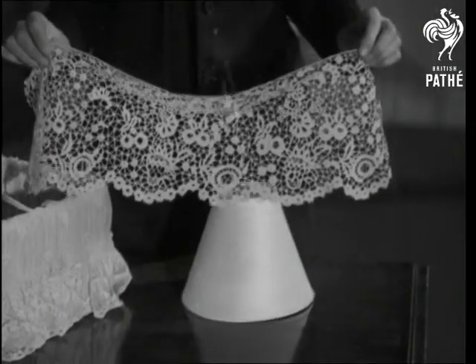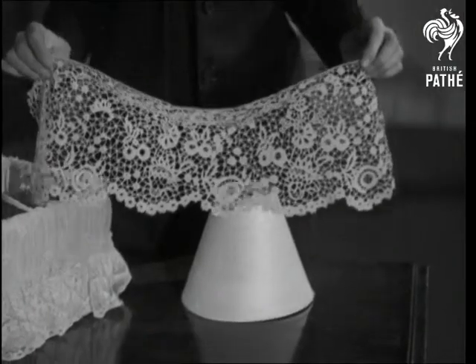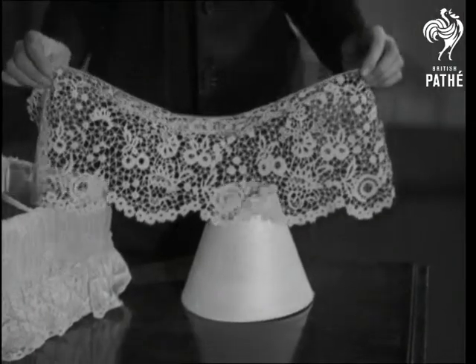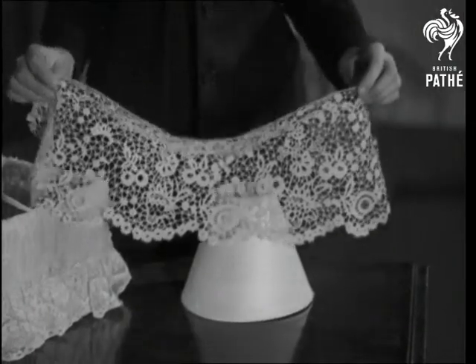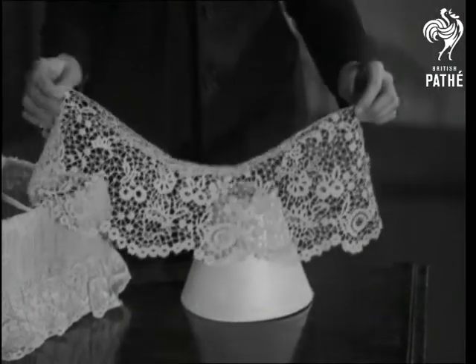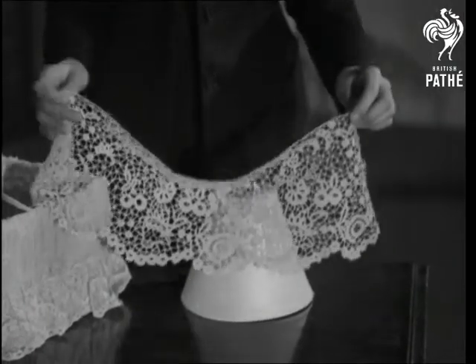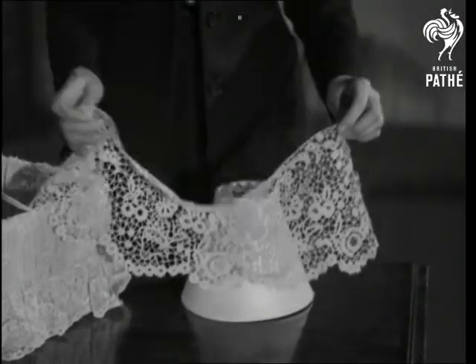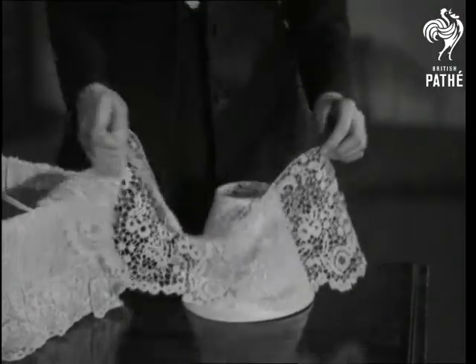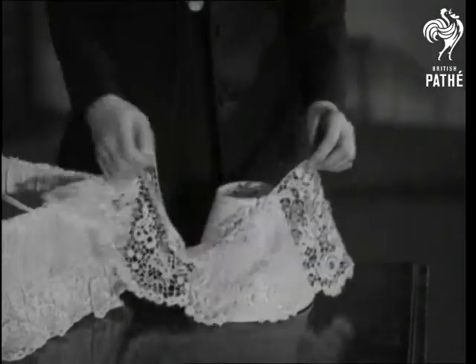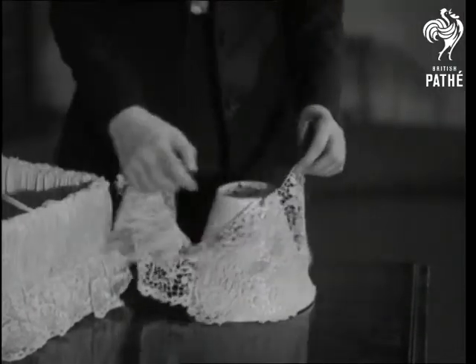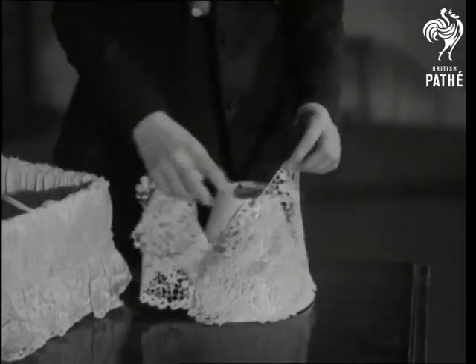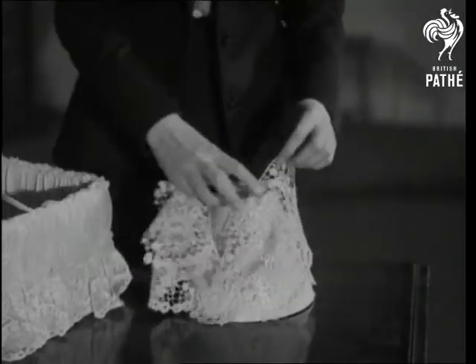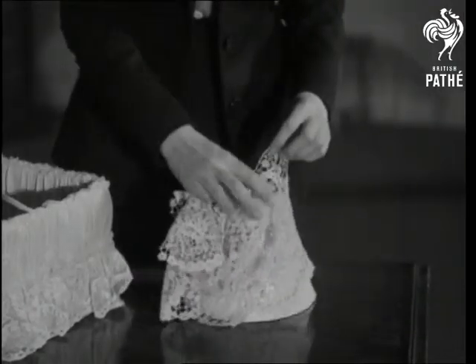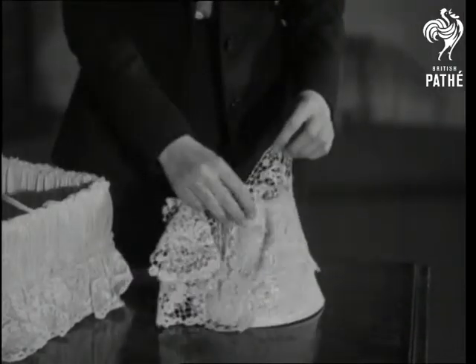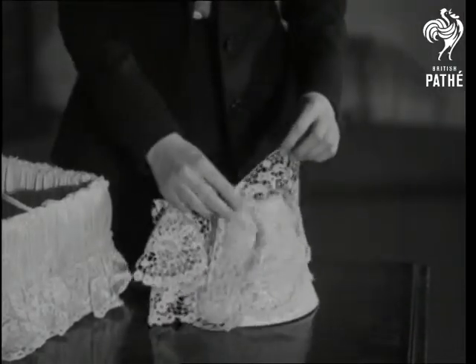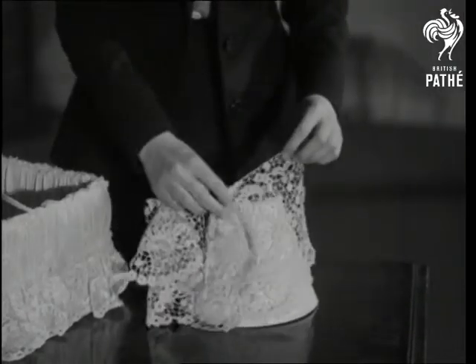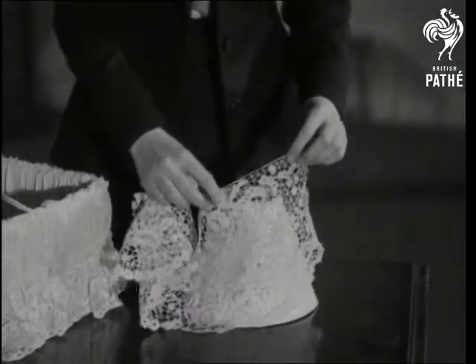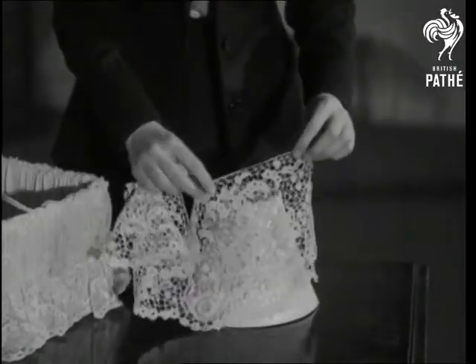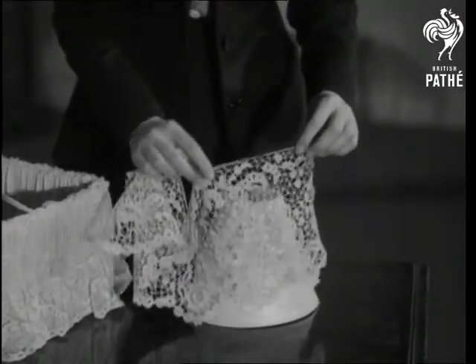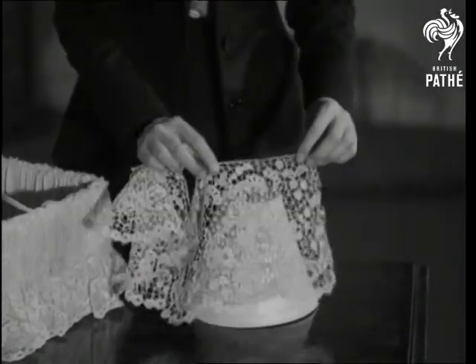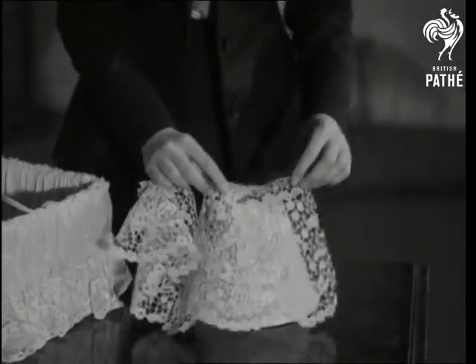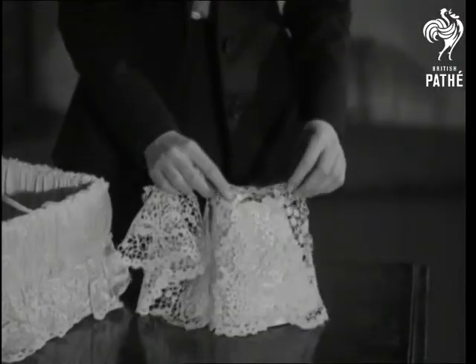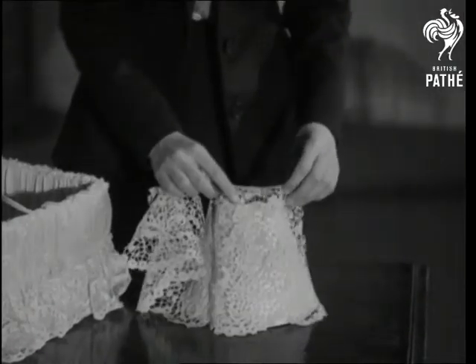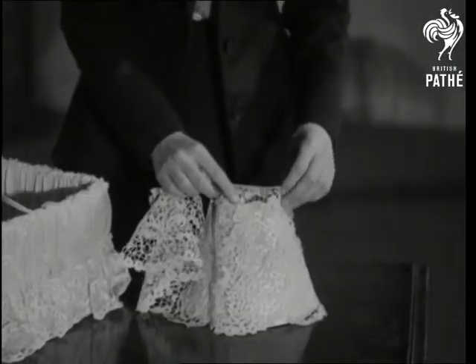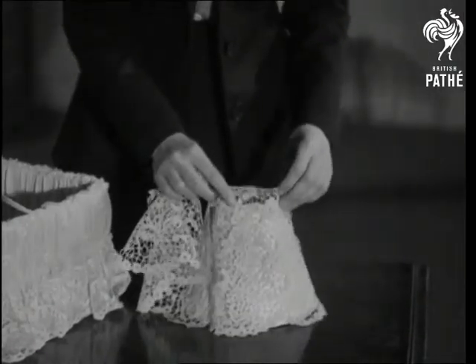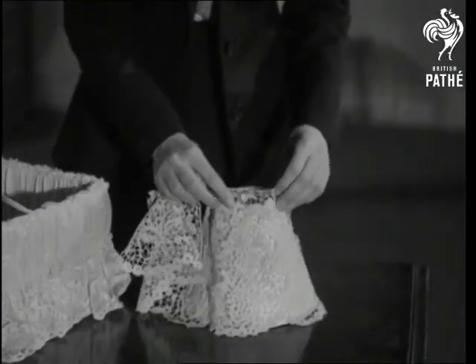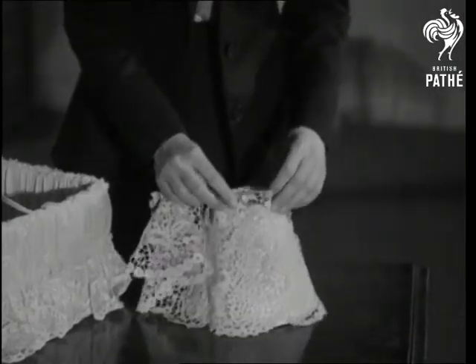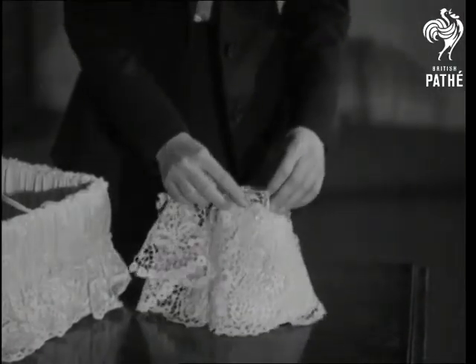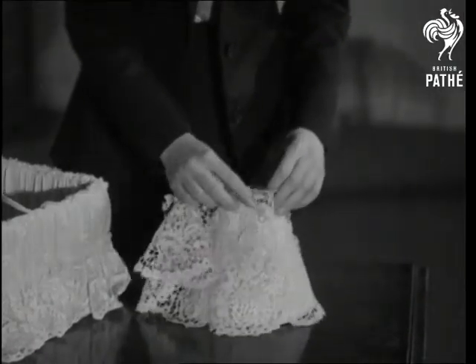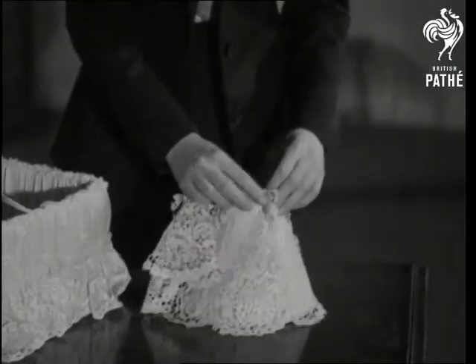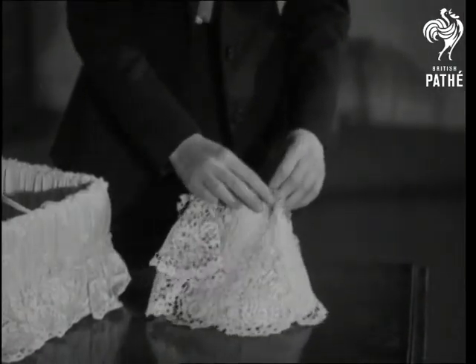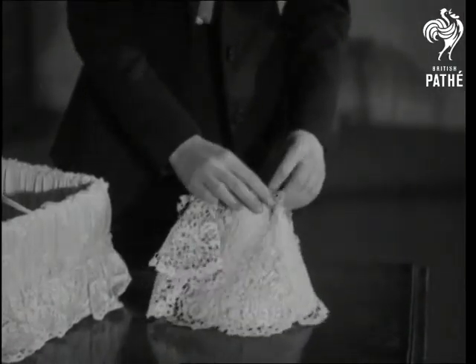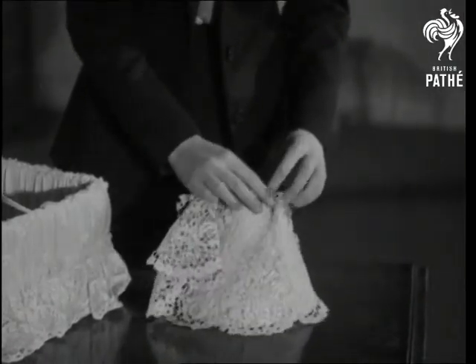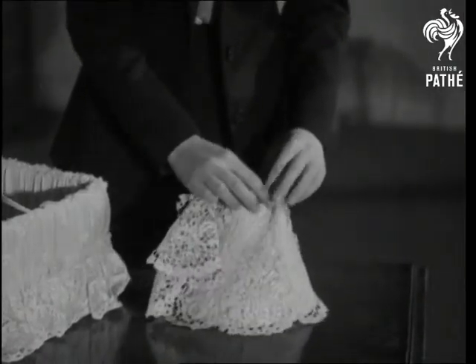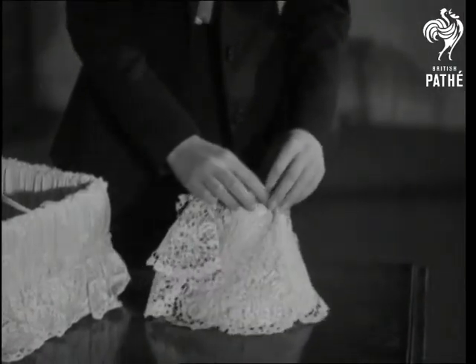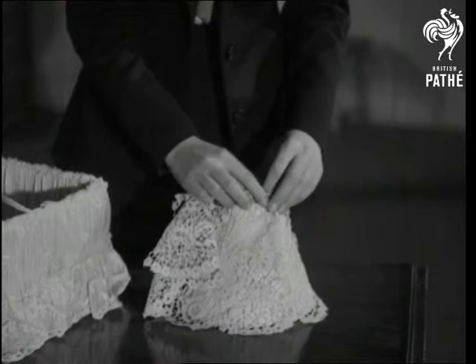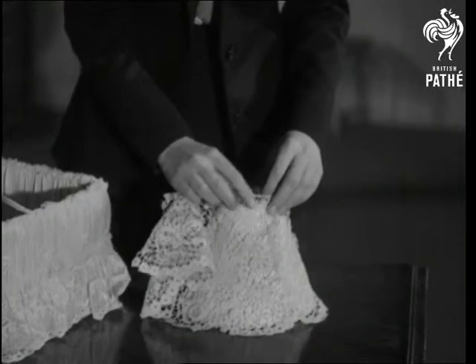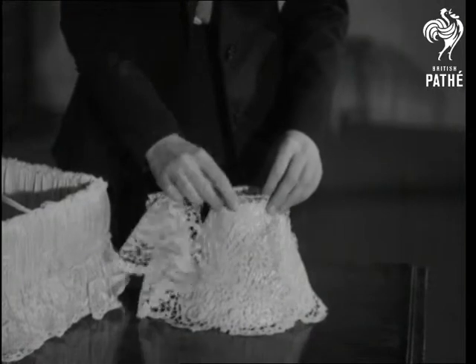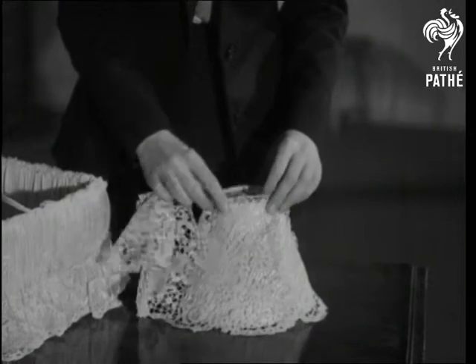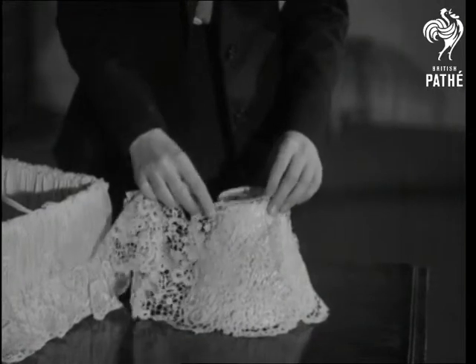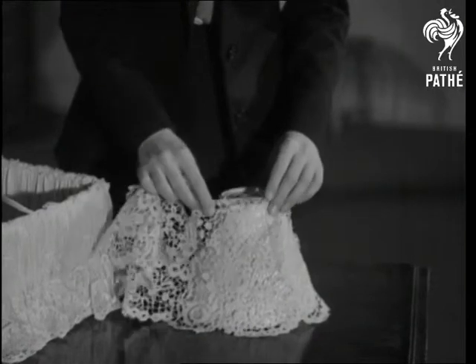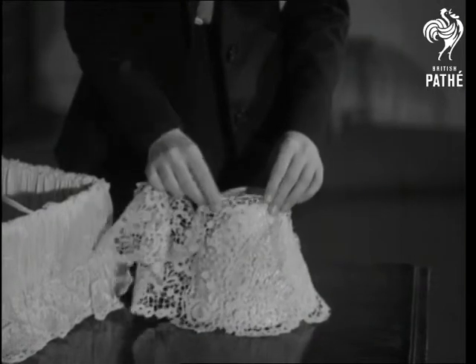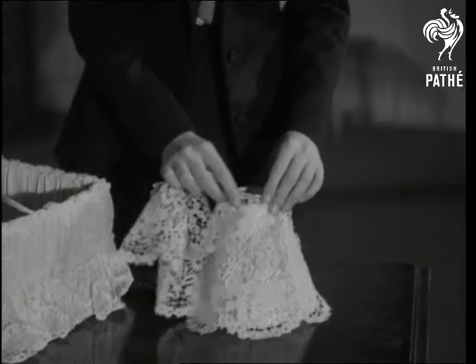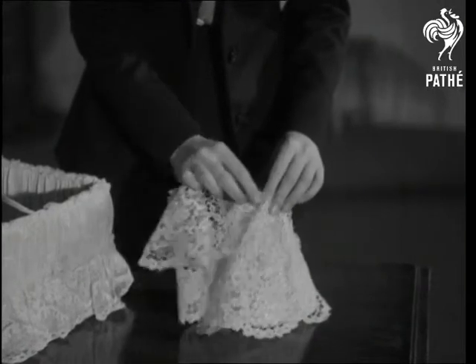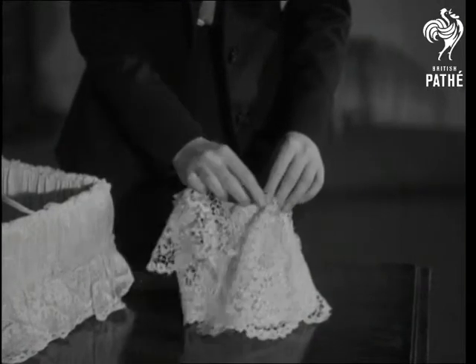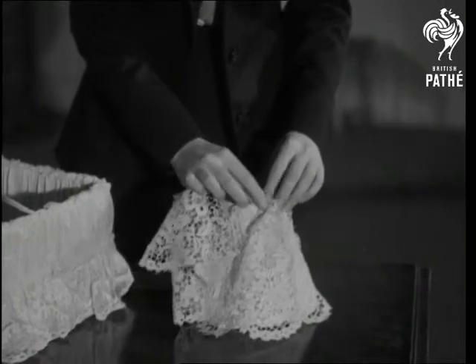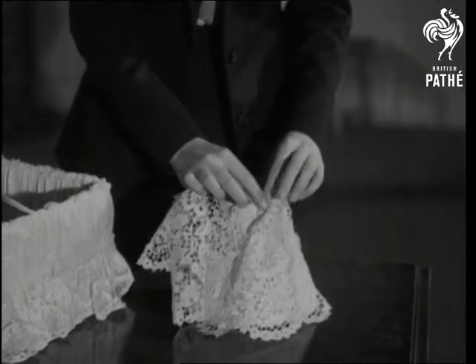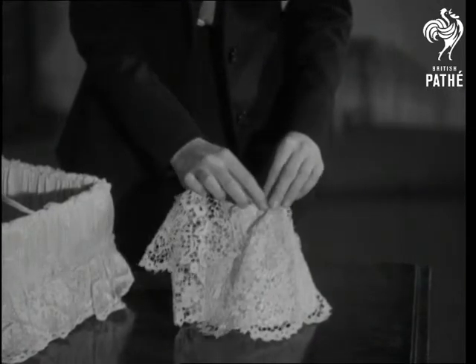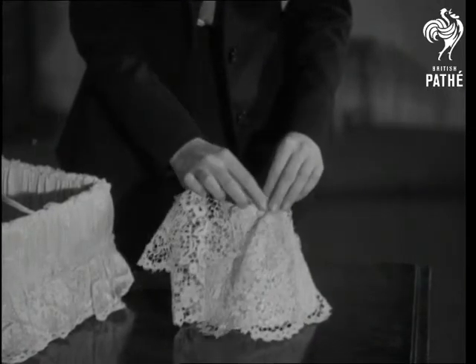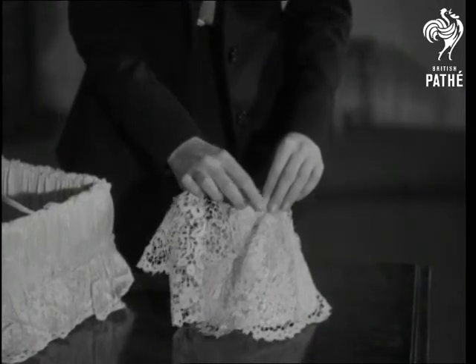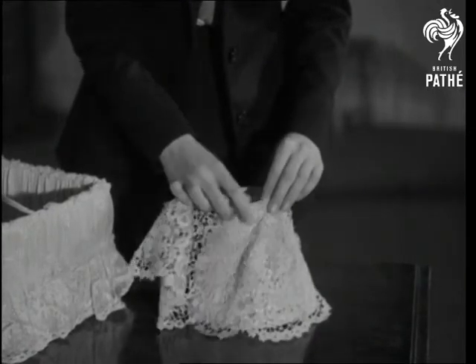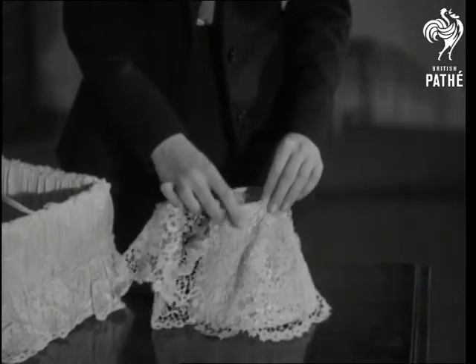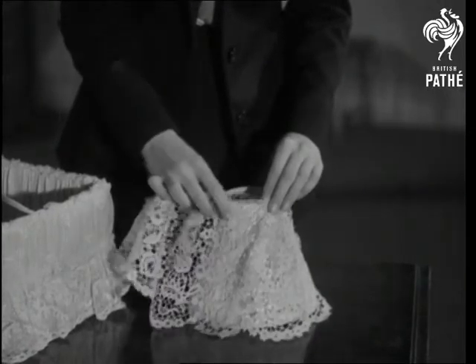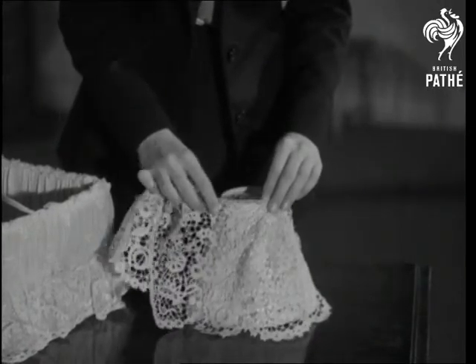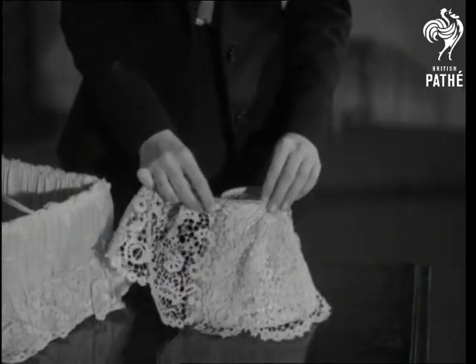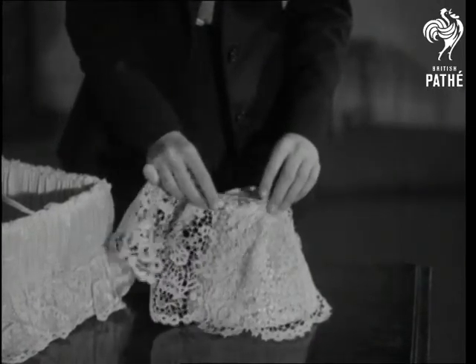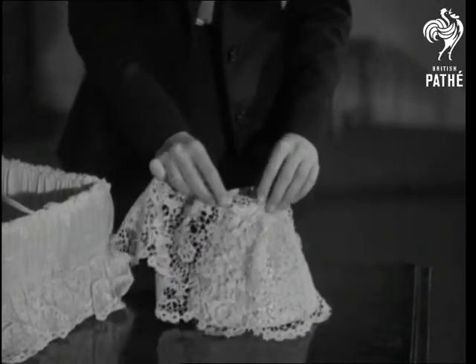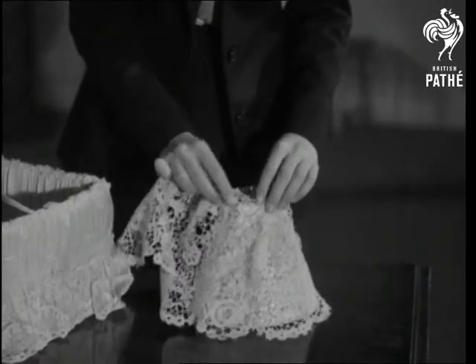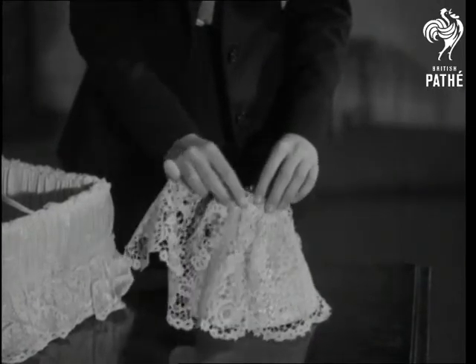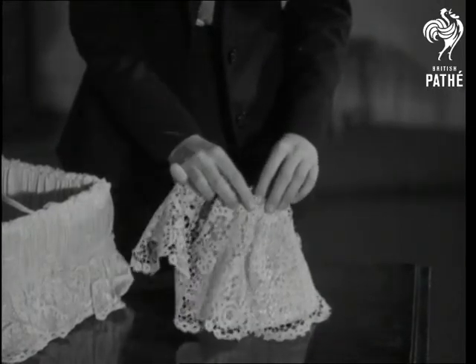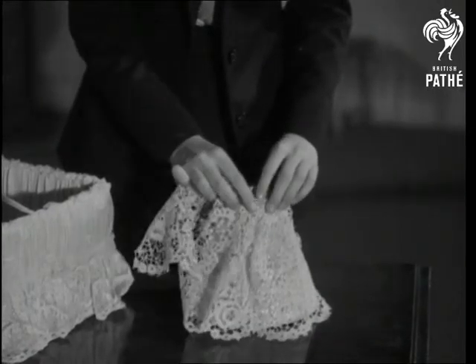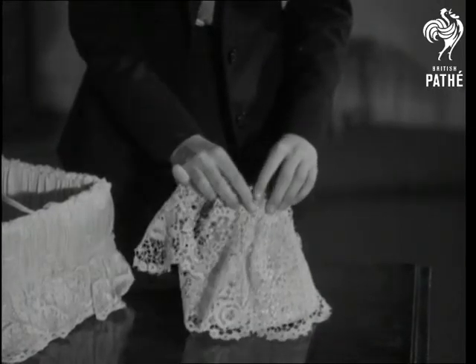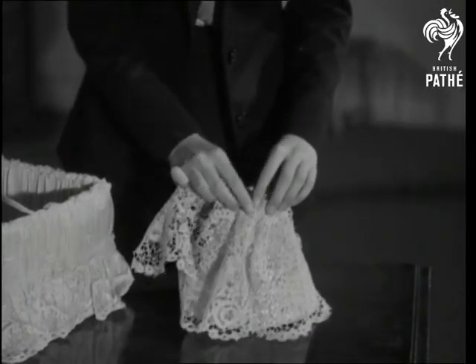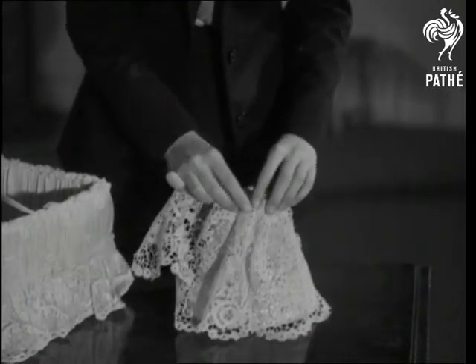Grandma's cuffs, for instance, can make a pretty little lampshade for granddaughter's bedroom, frilled over a covered frame with a piece of ribbon tied around the top.